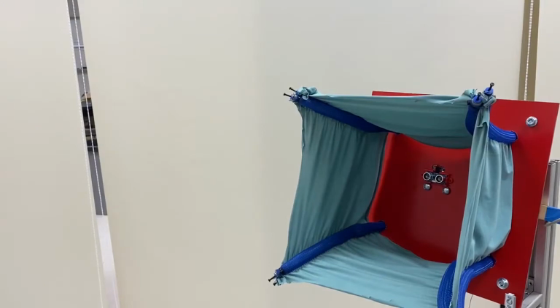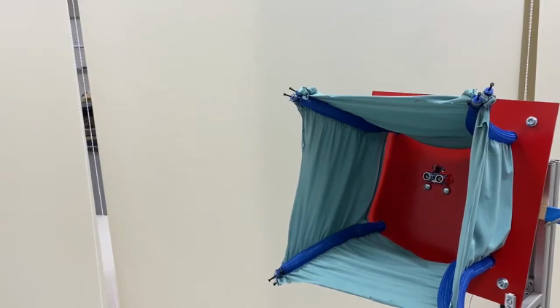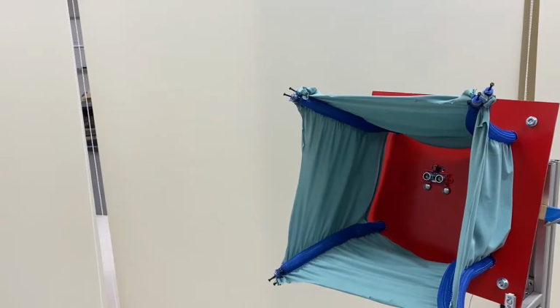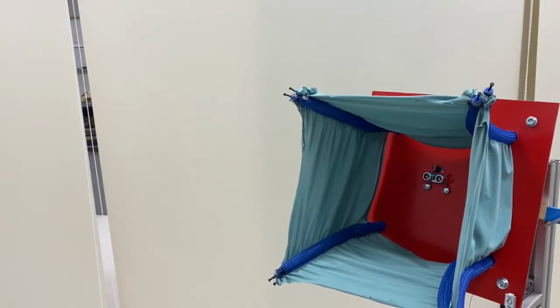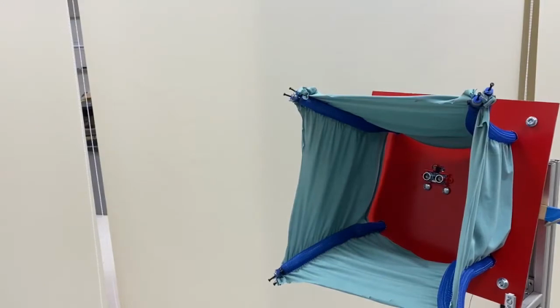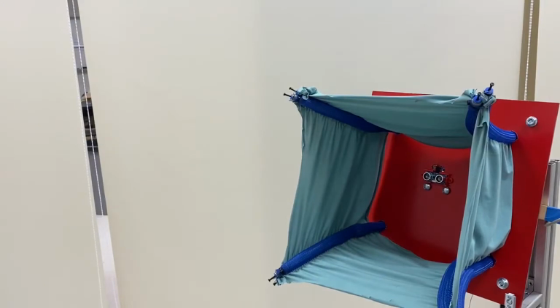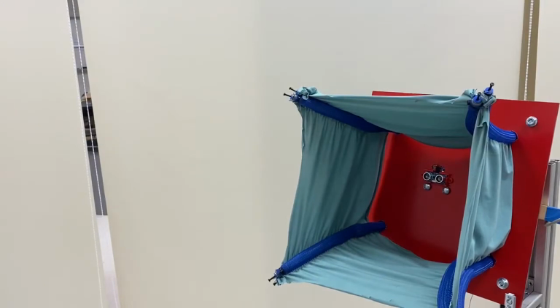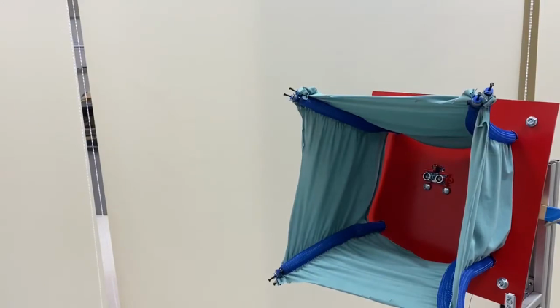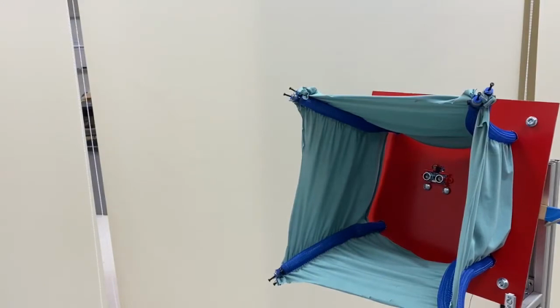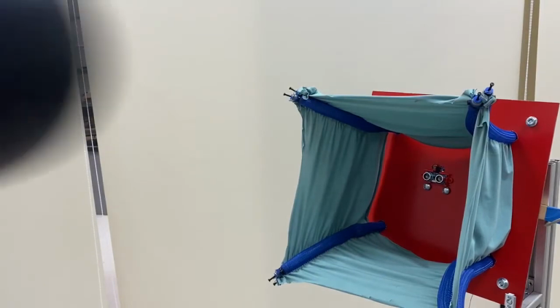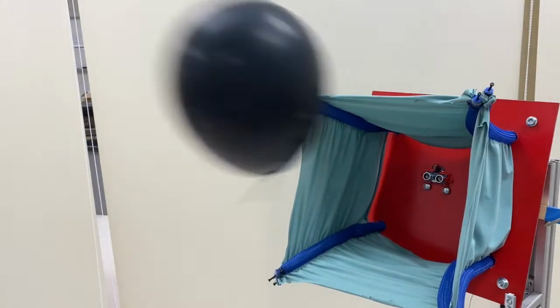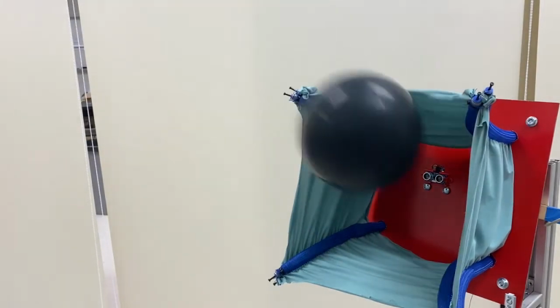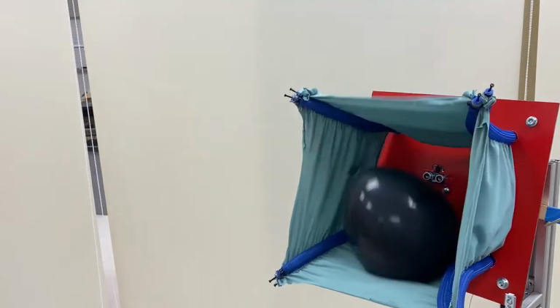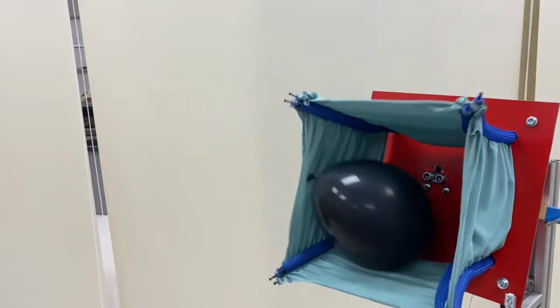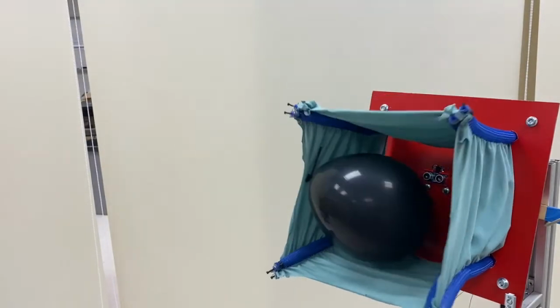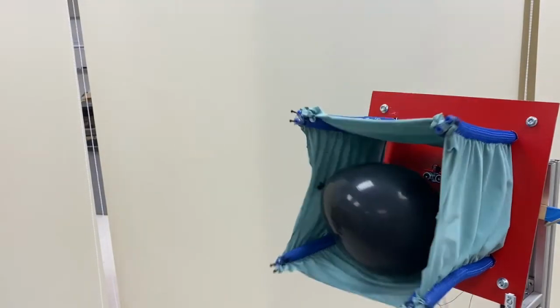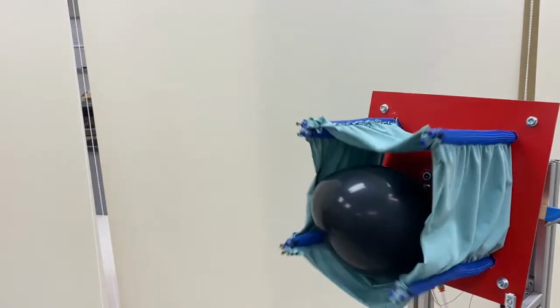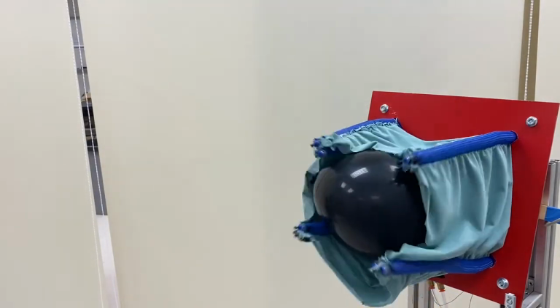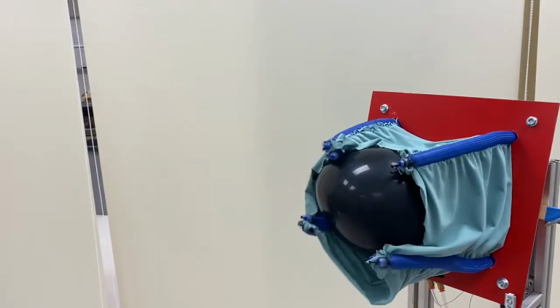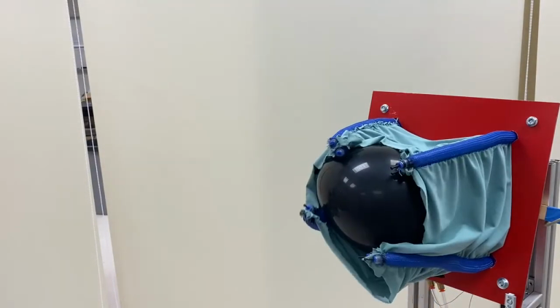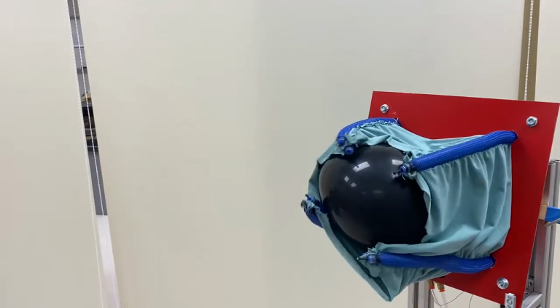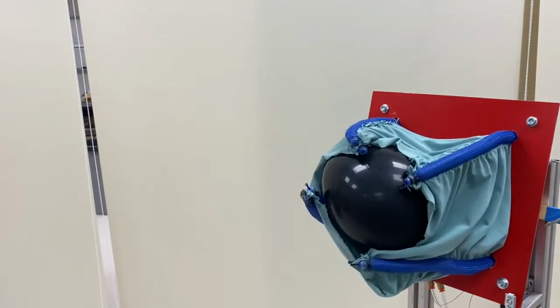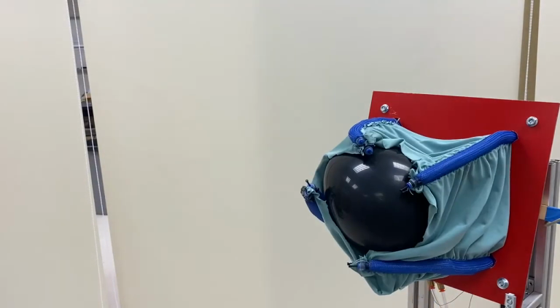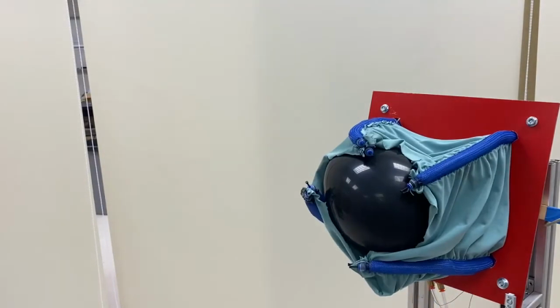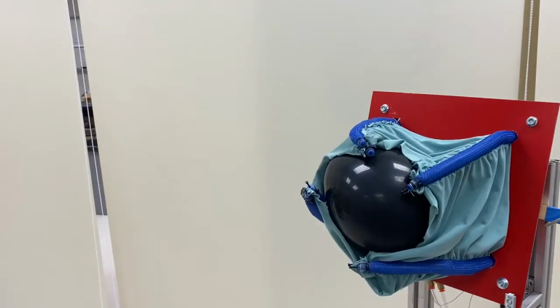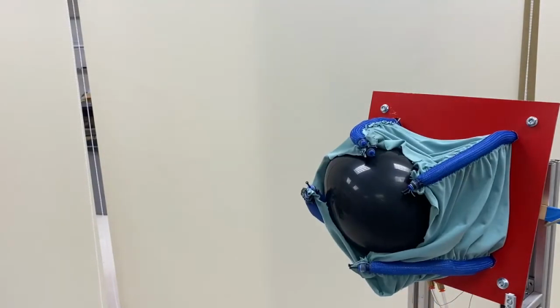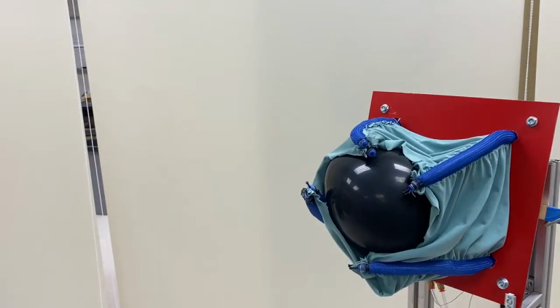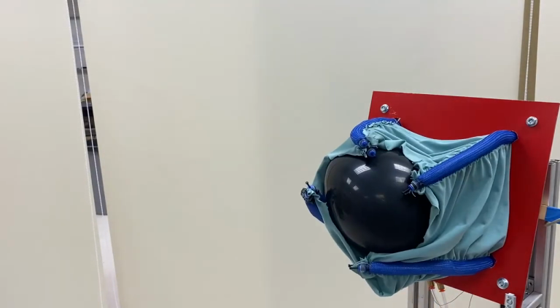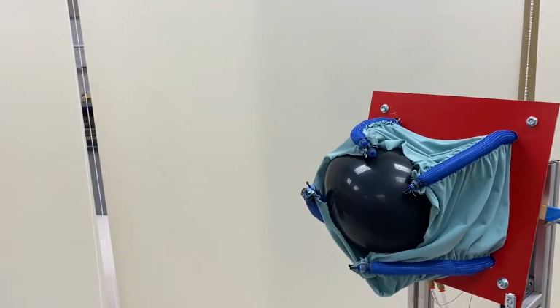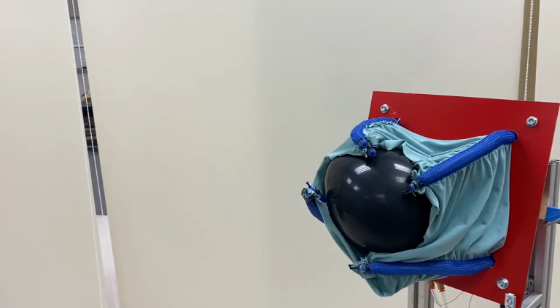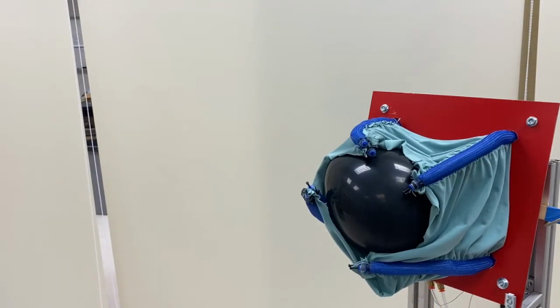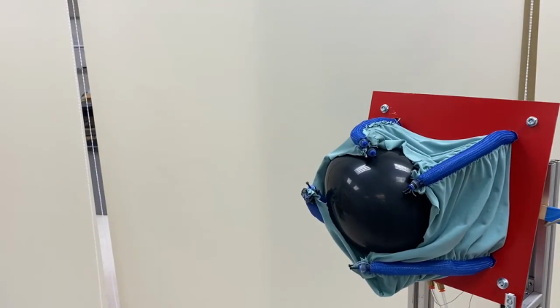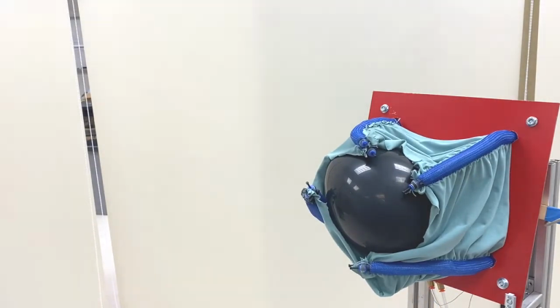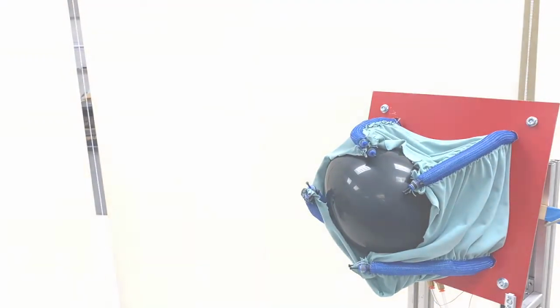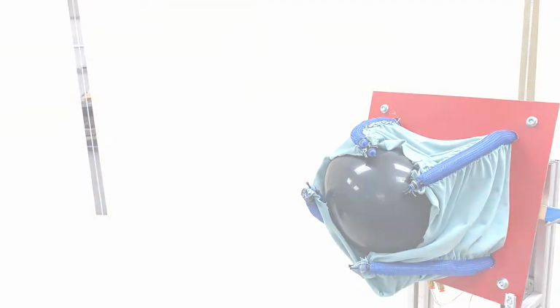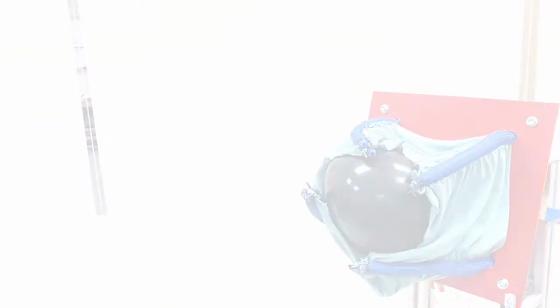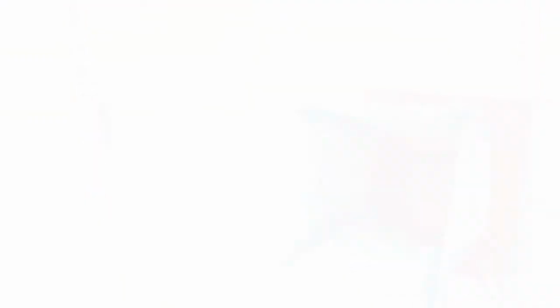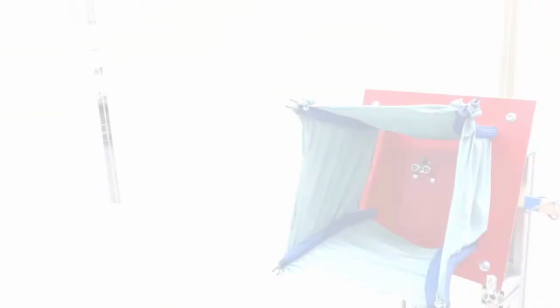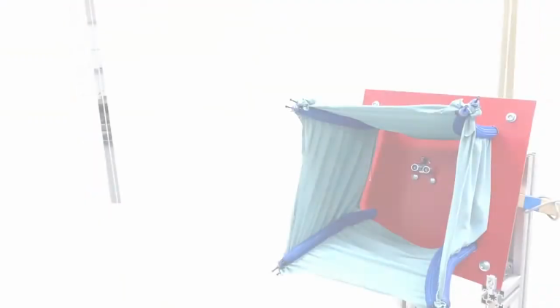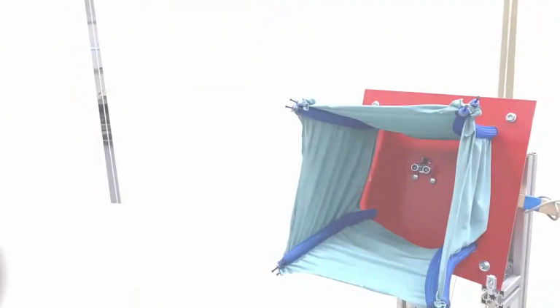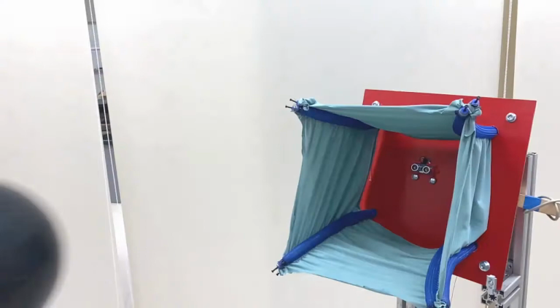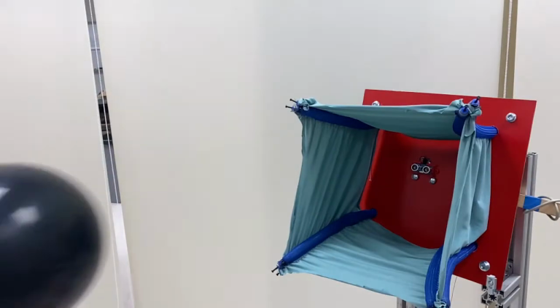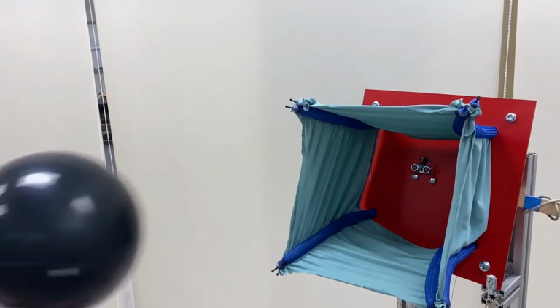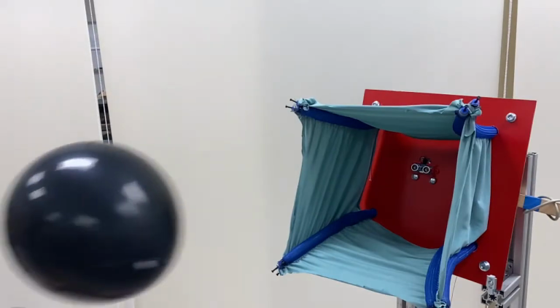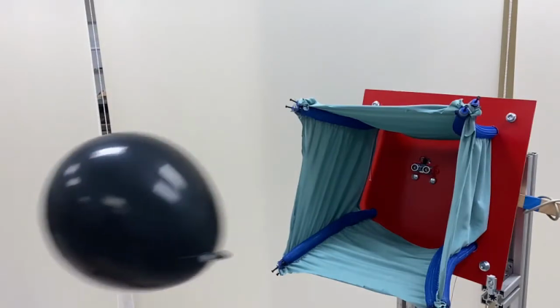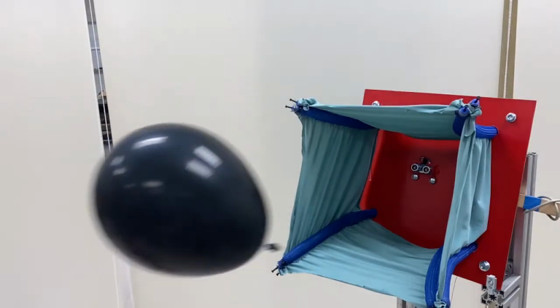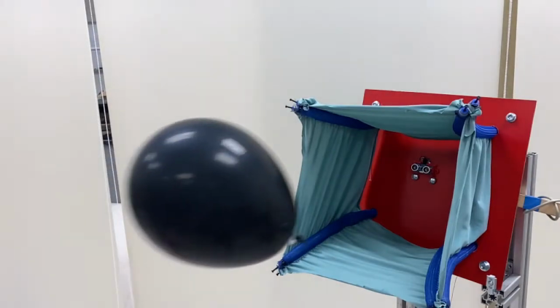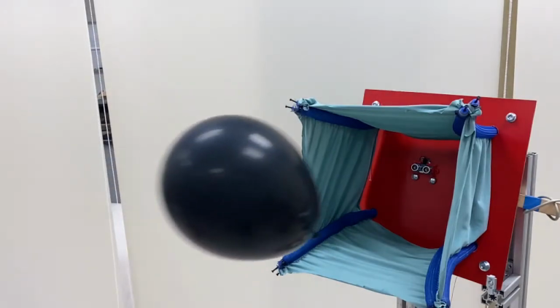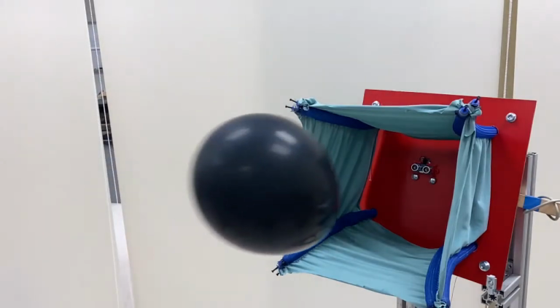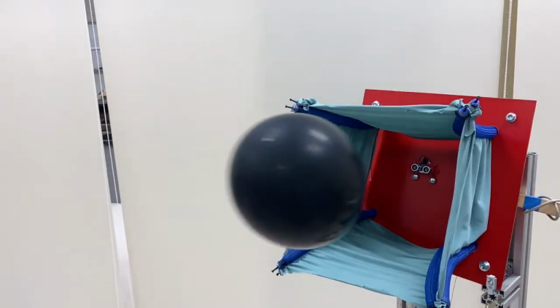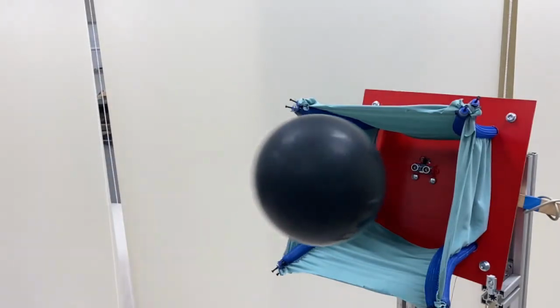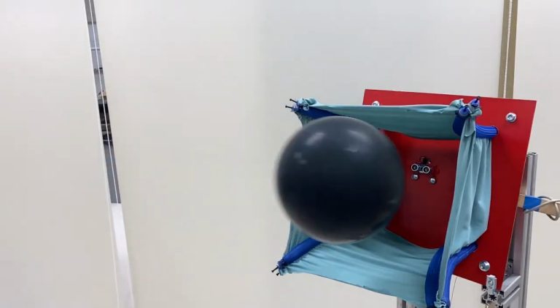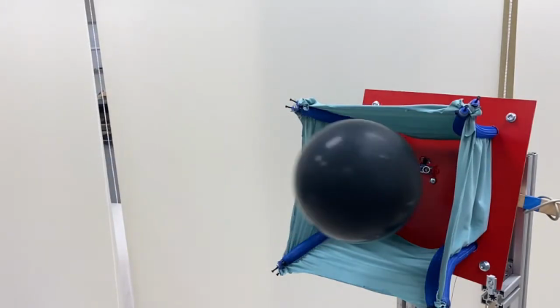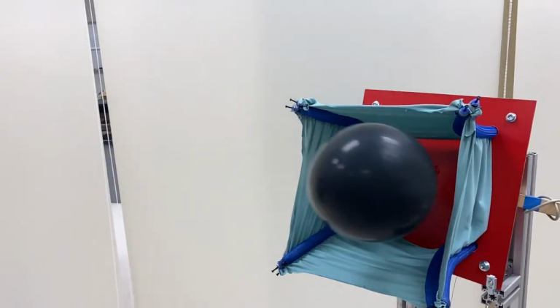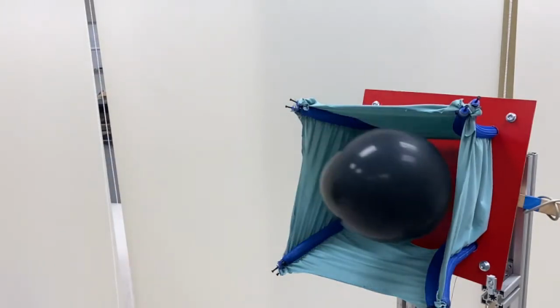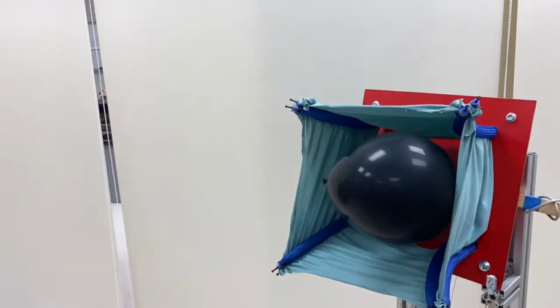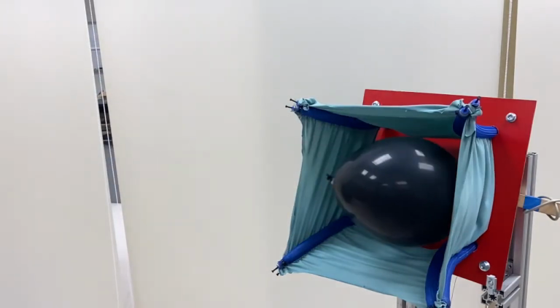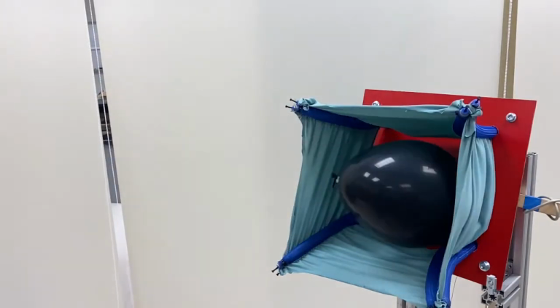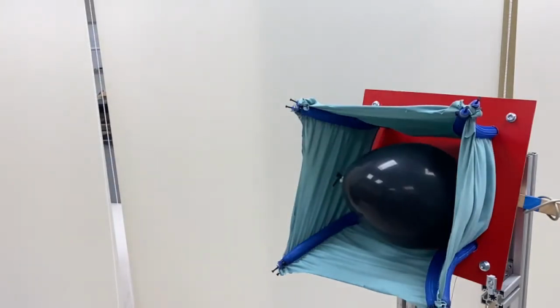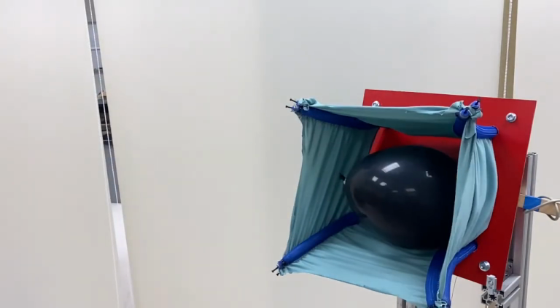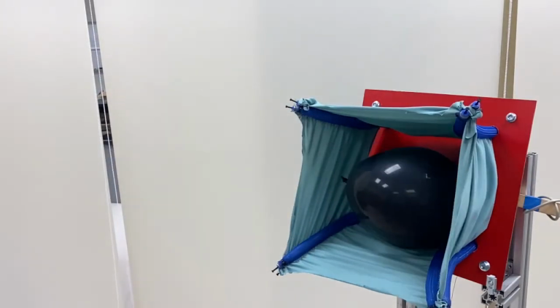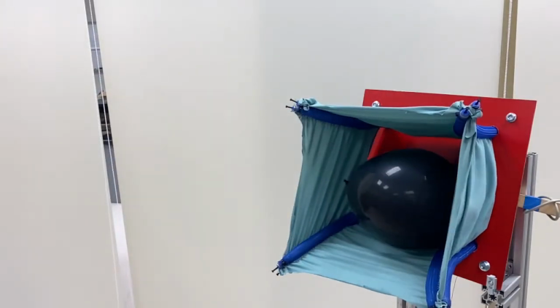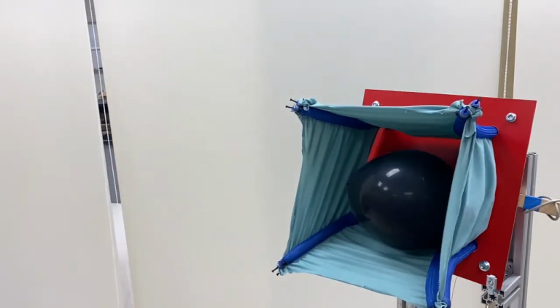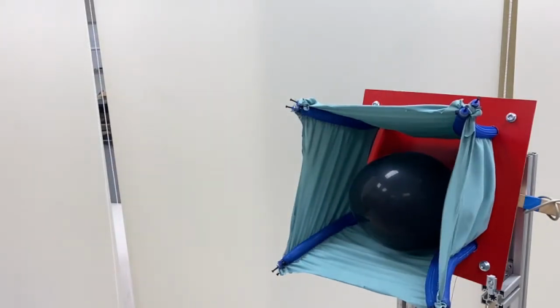In the following two demos, the flexible soft manipulator grasps the moving balloon, which is fragile for the traditional gripper.